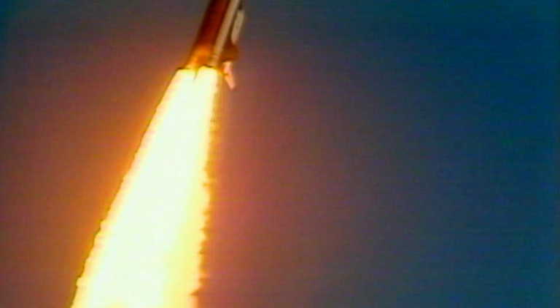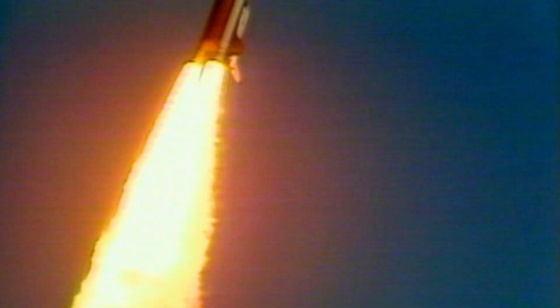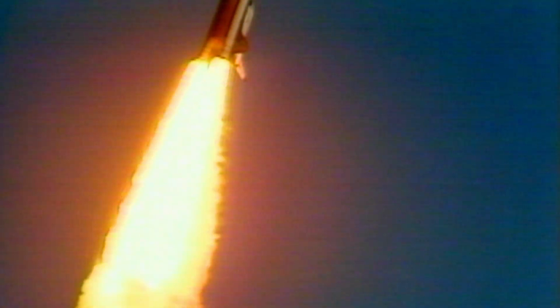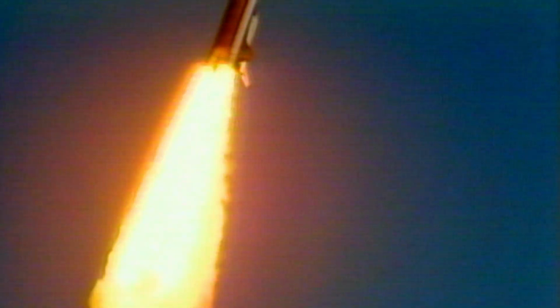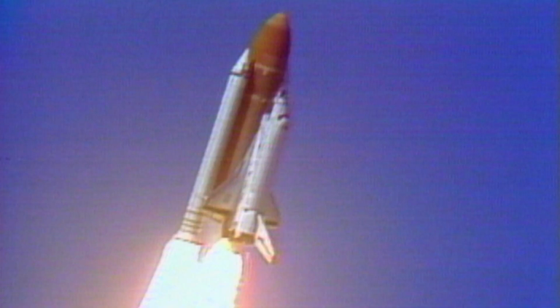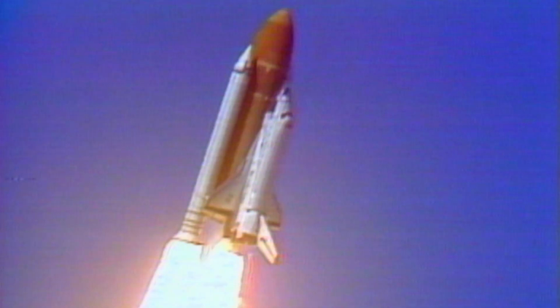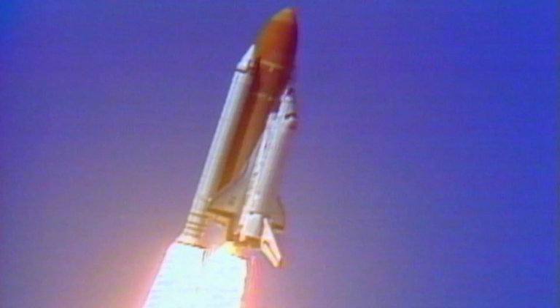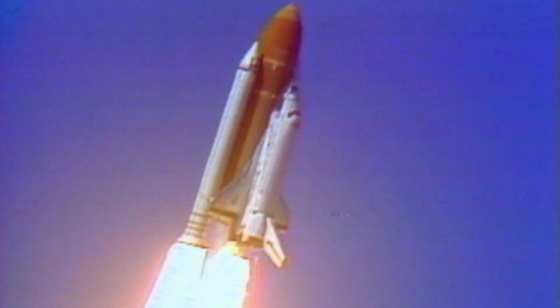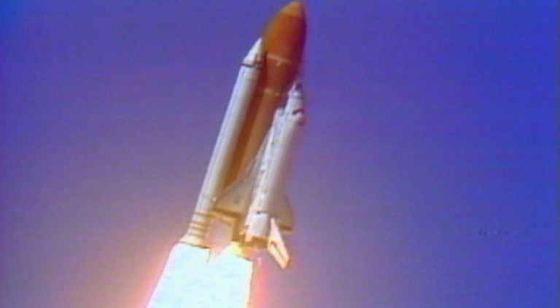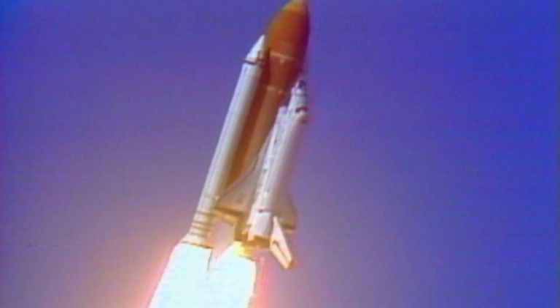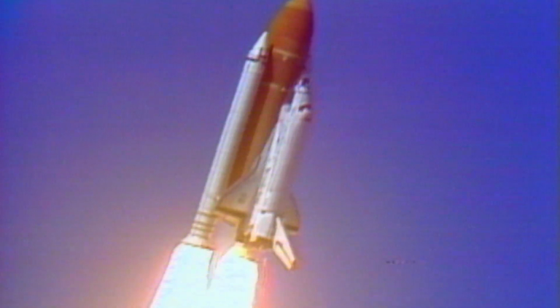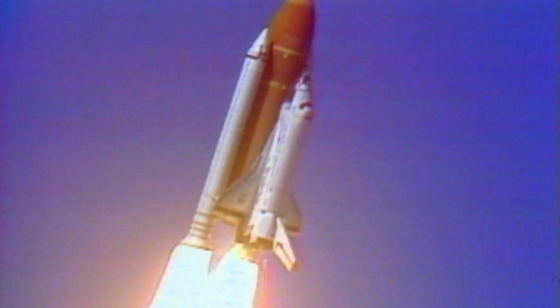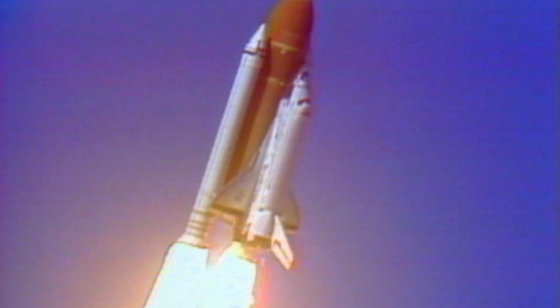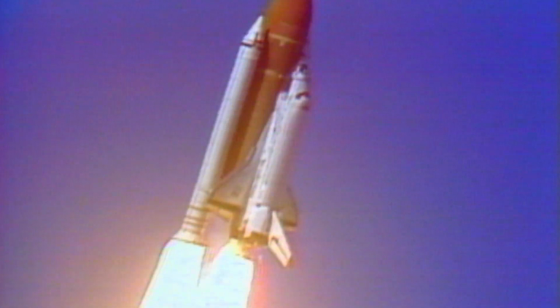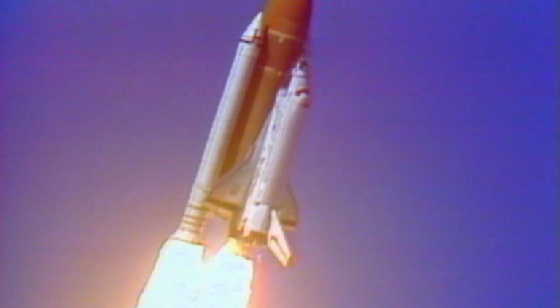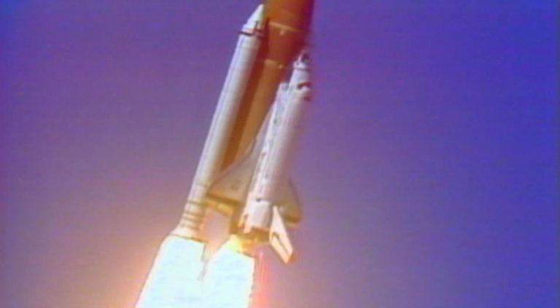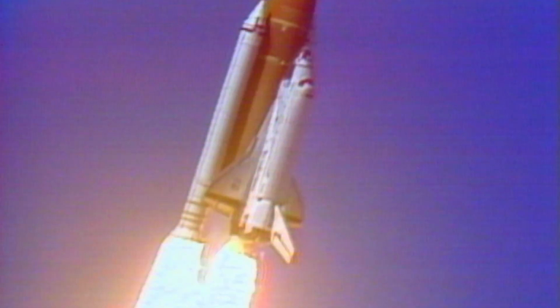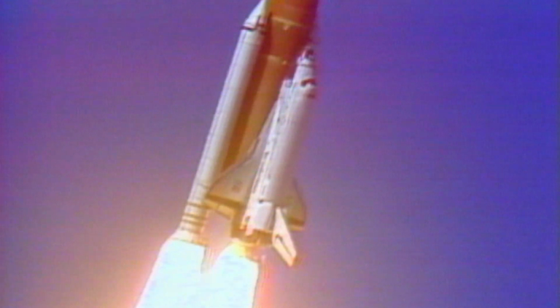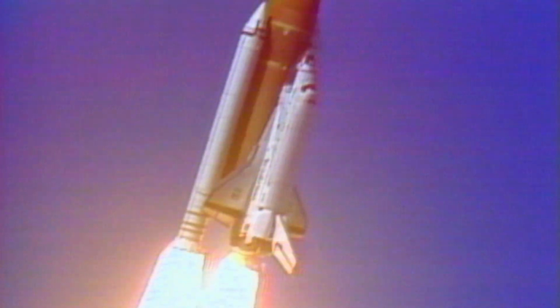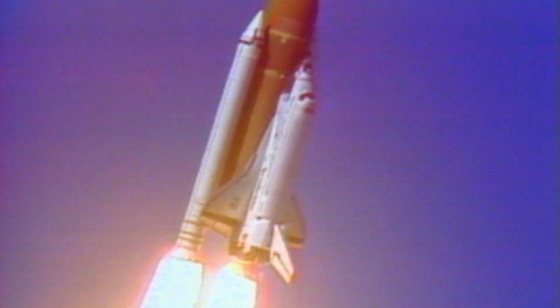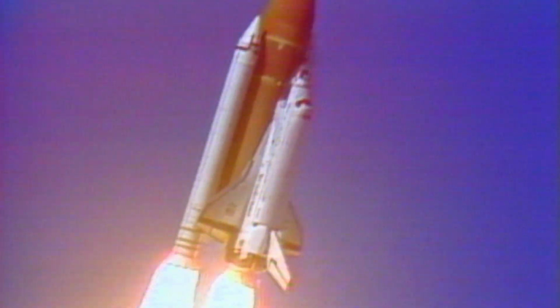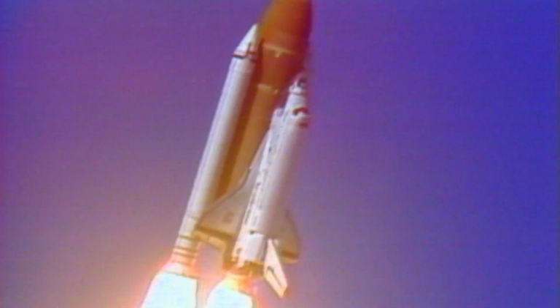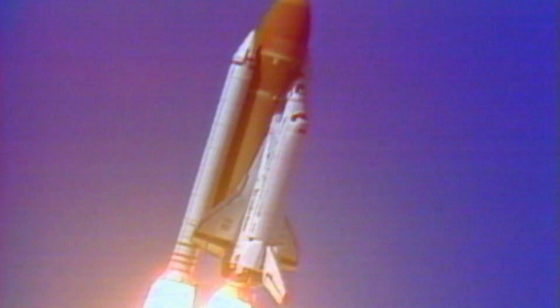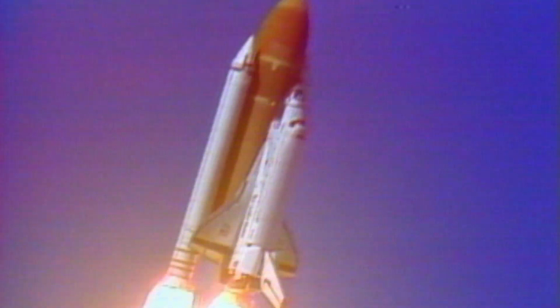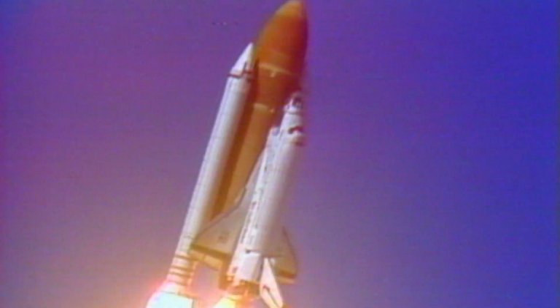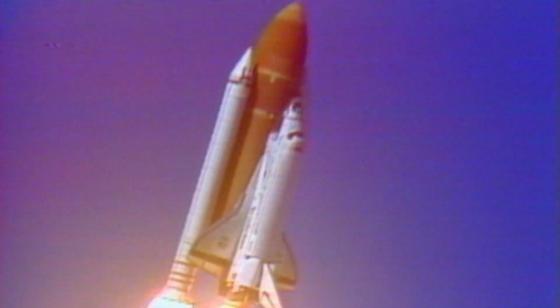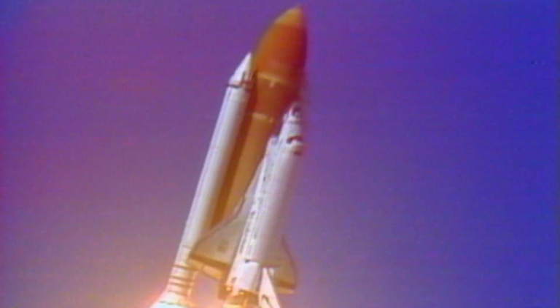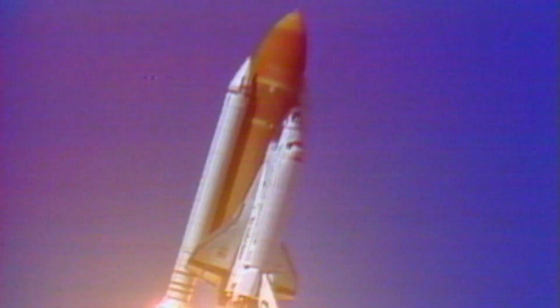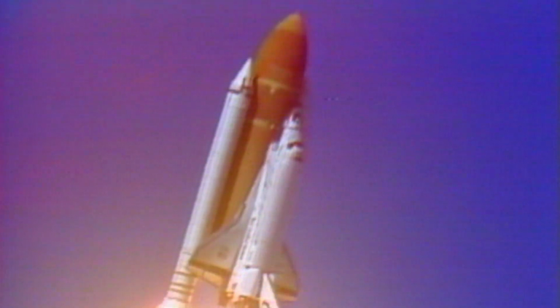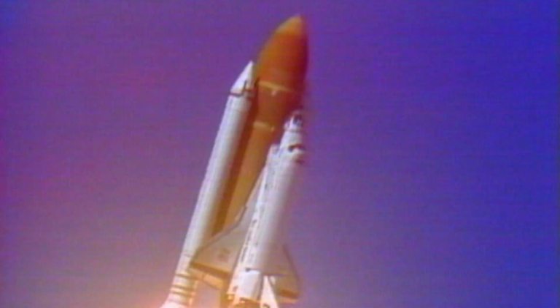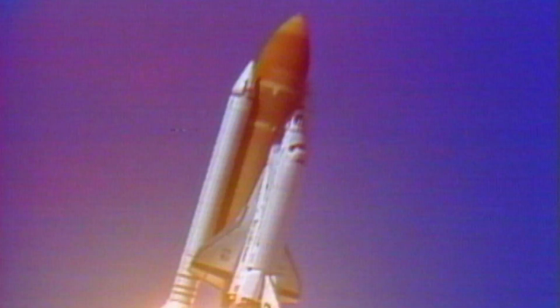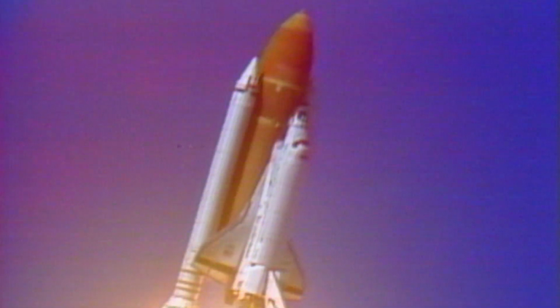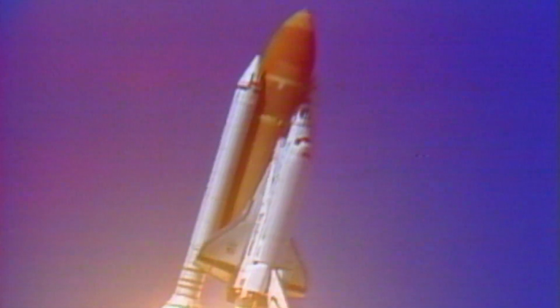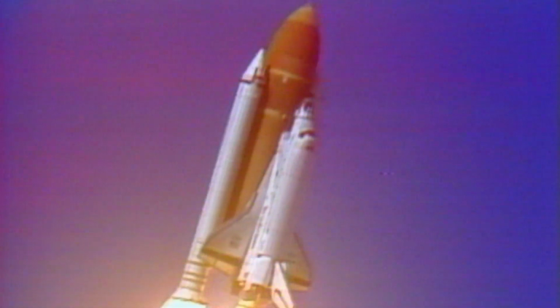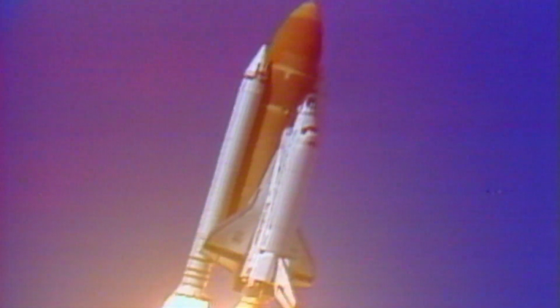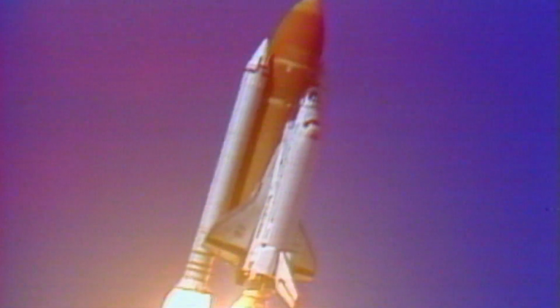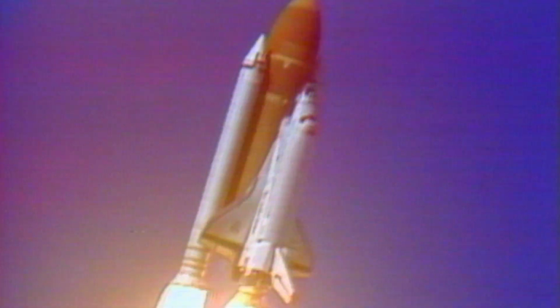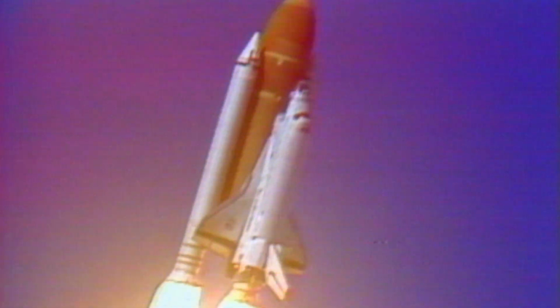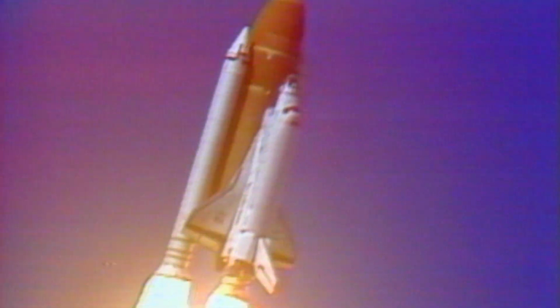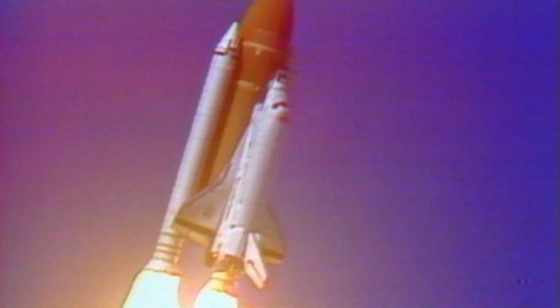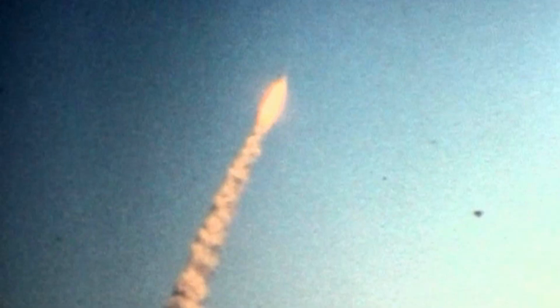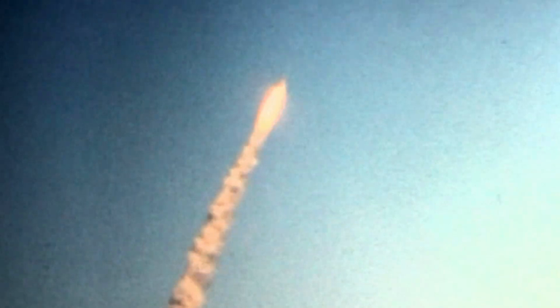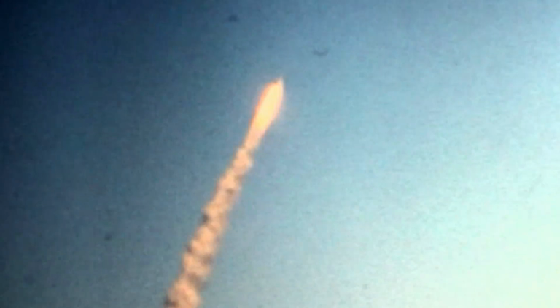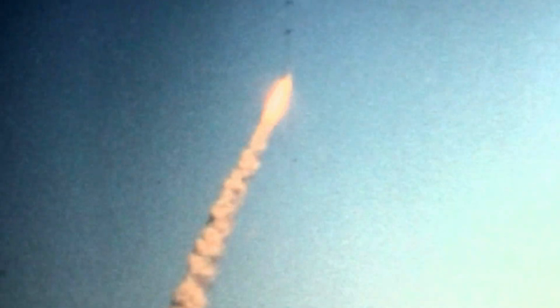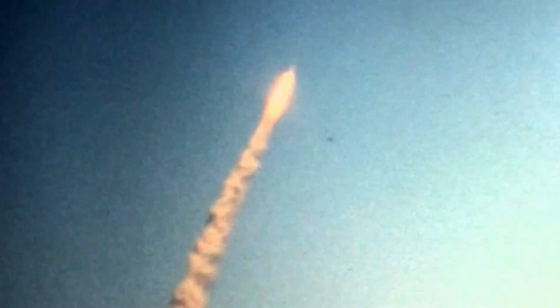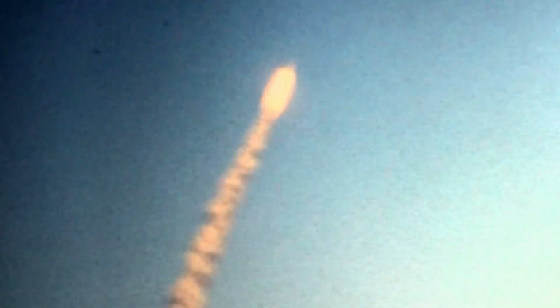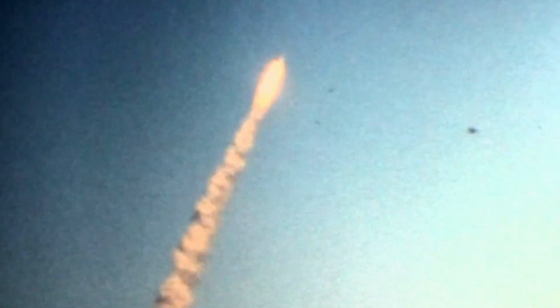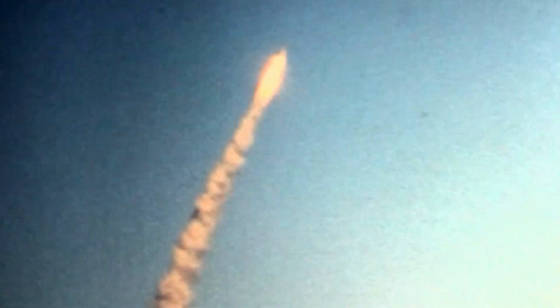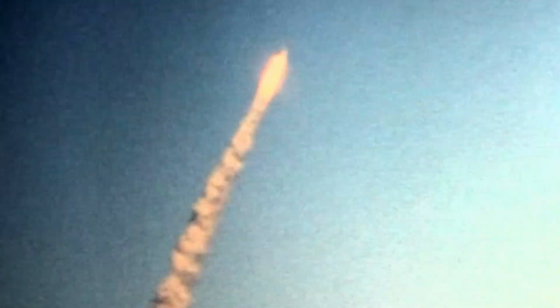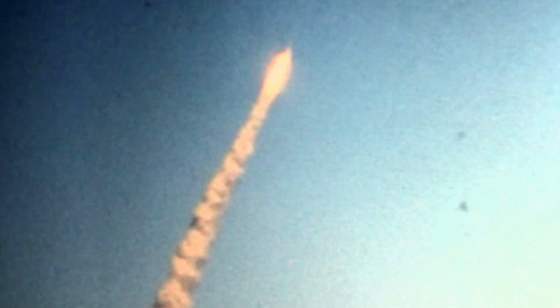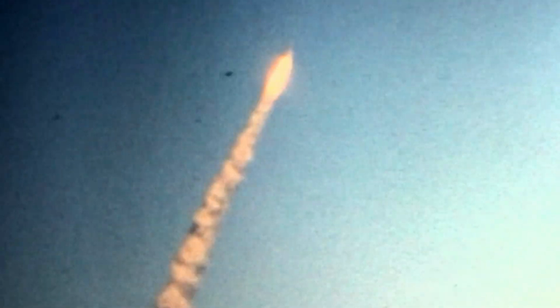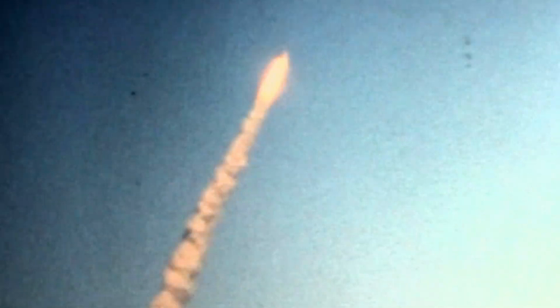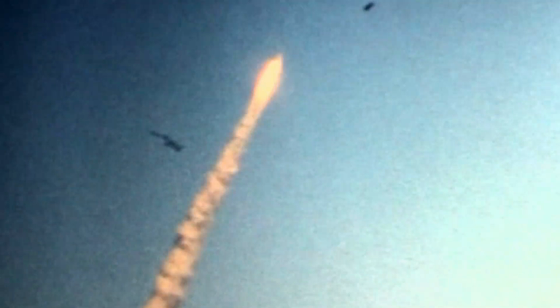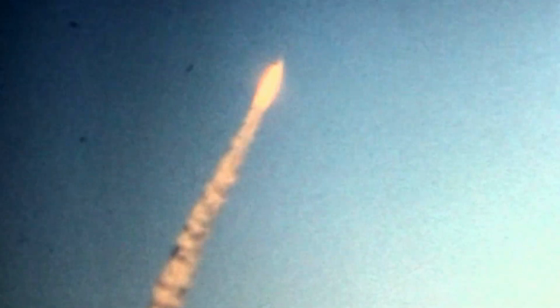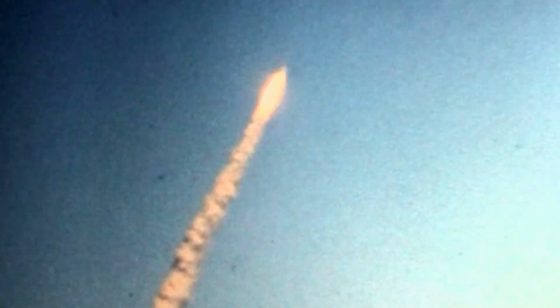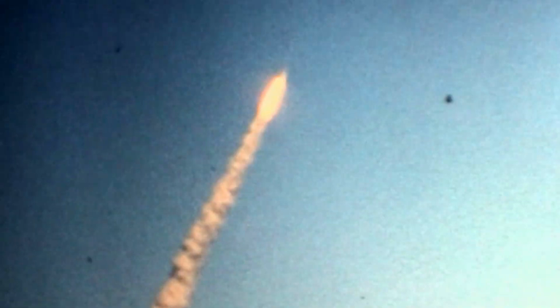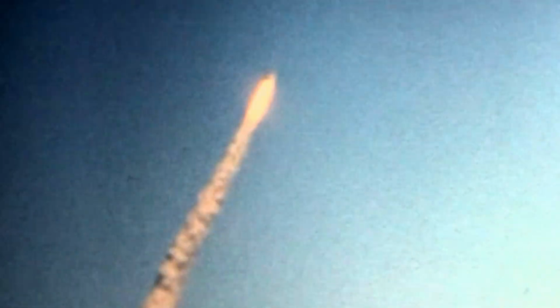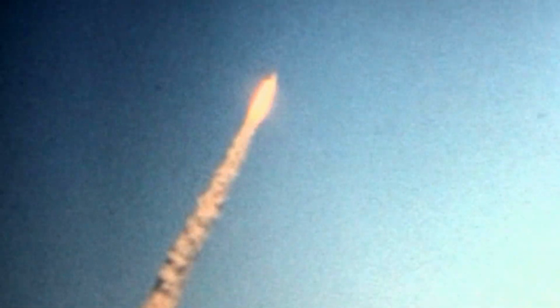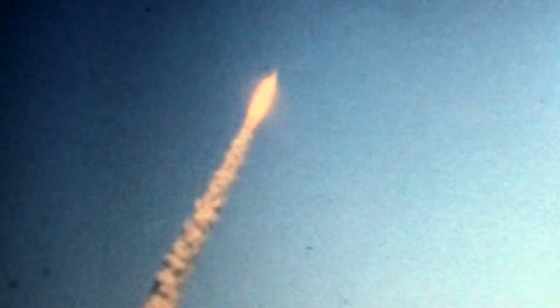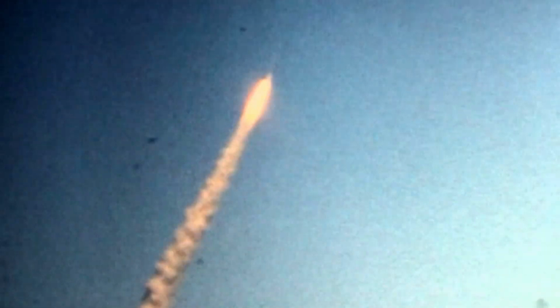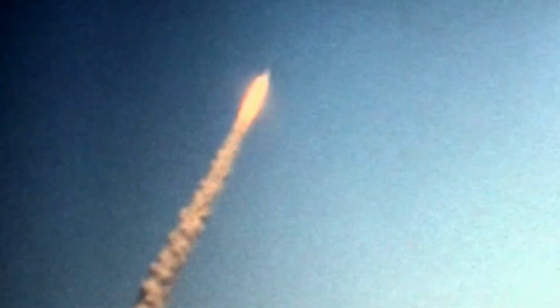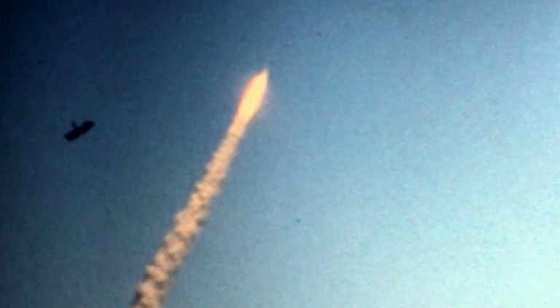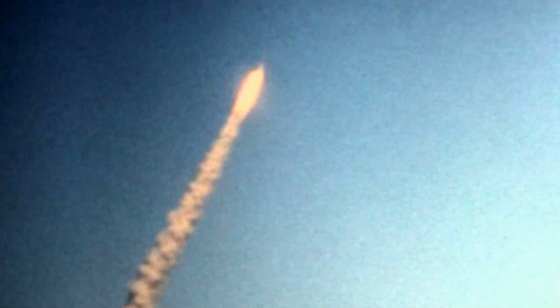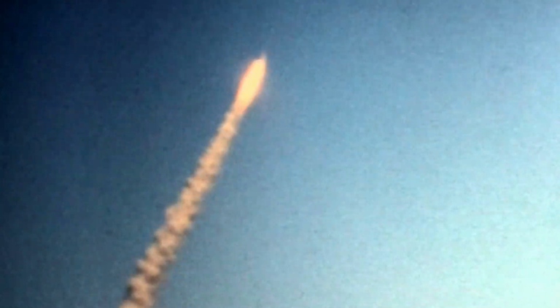Good, roll program confirmed. Challenger now heading downrange. Oh my gosh. Oh, wow.